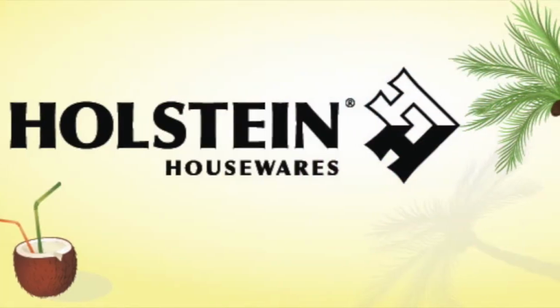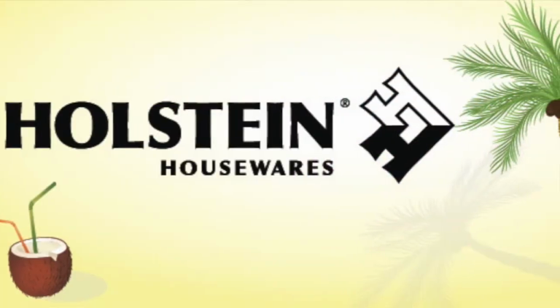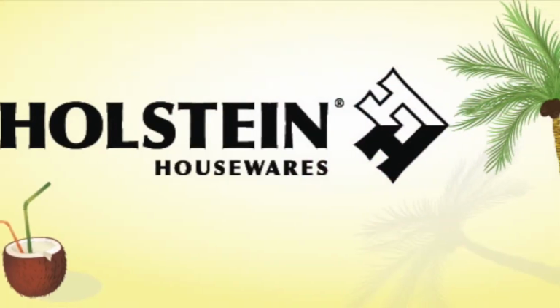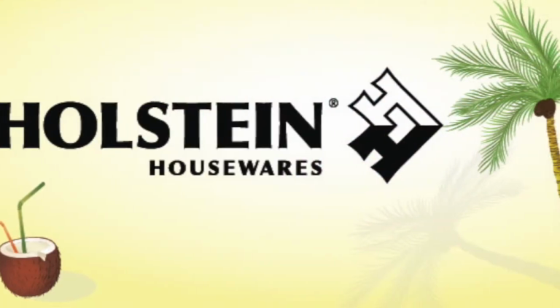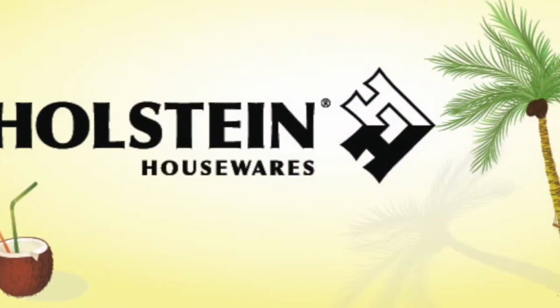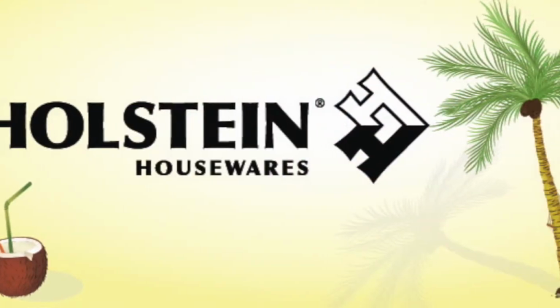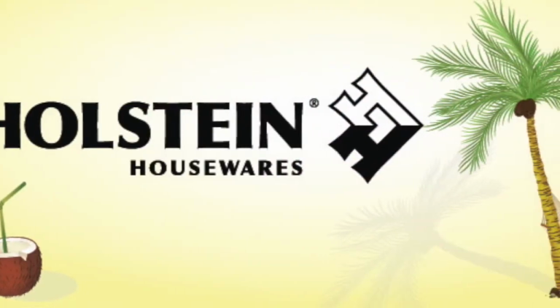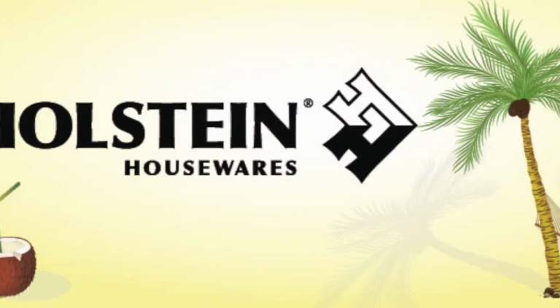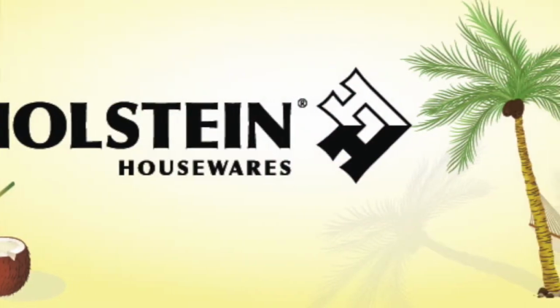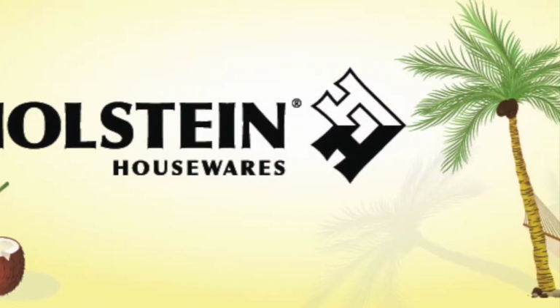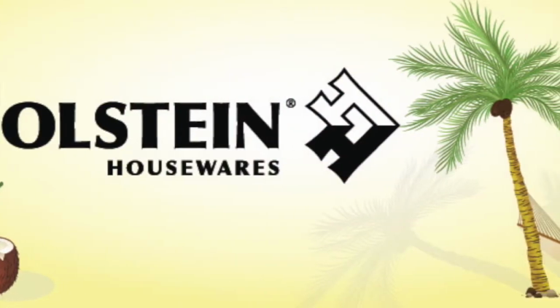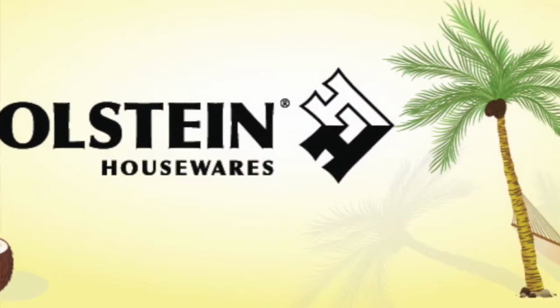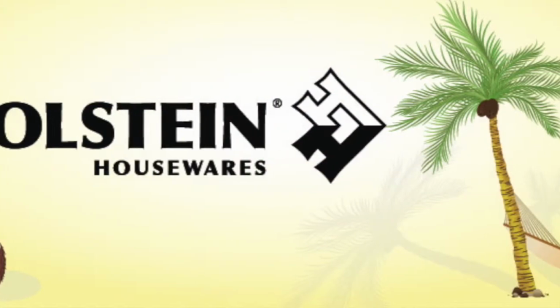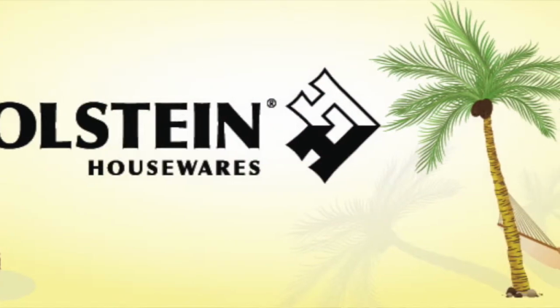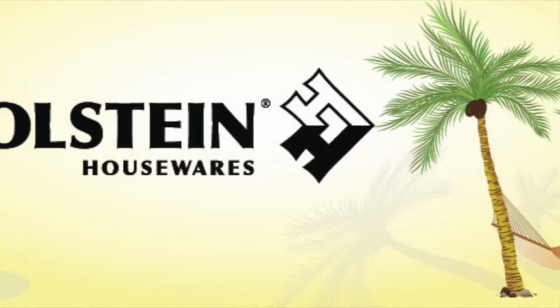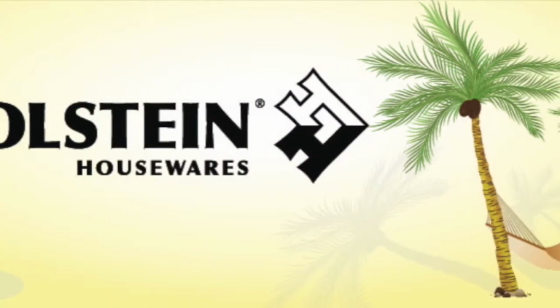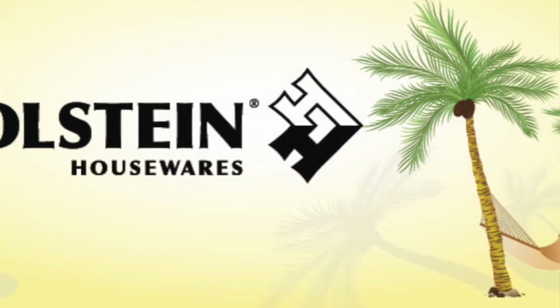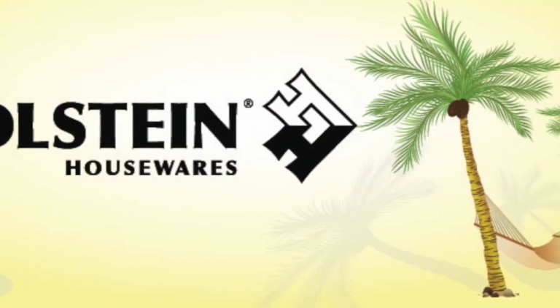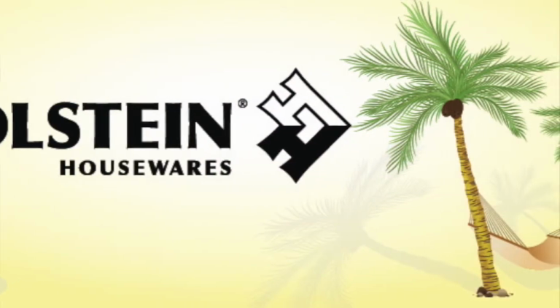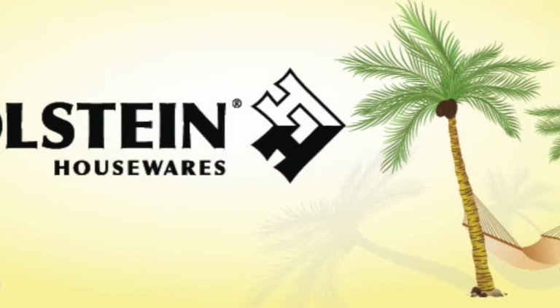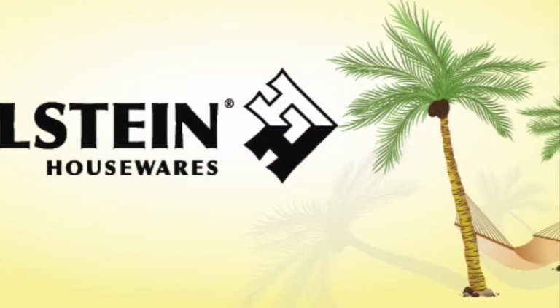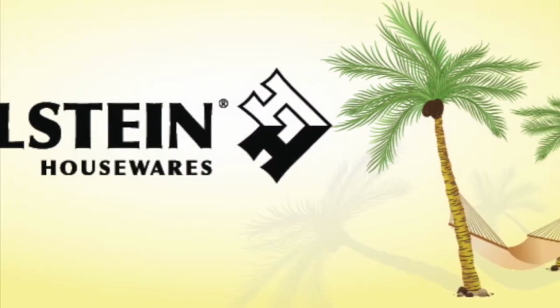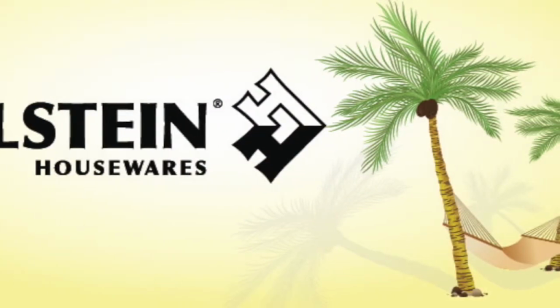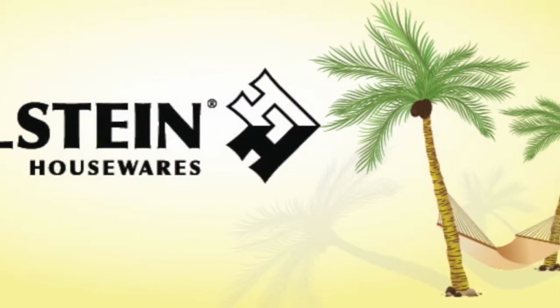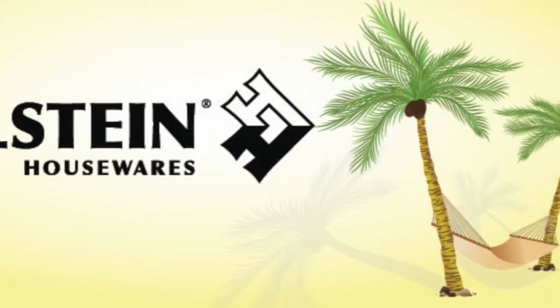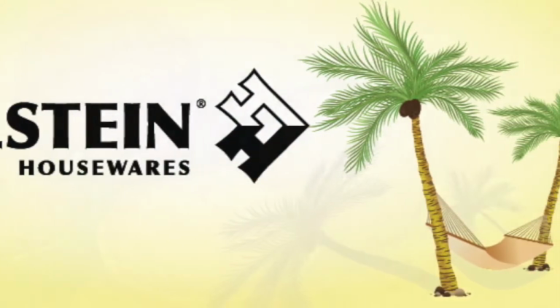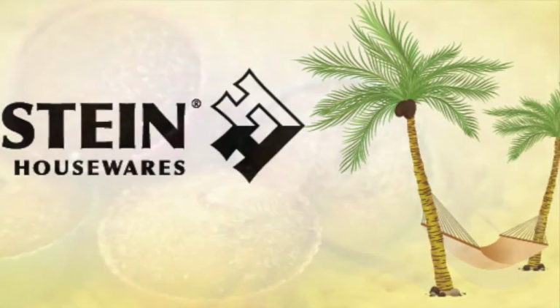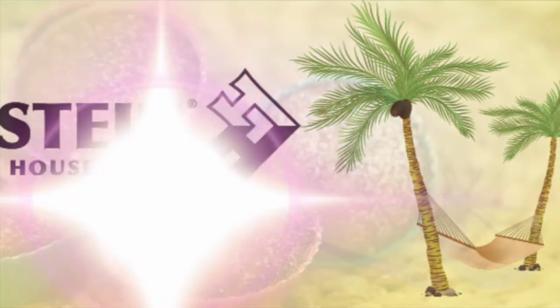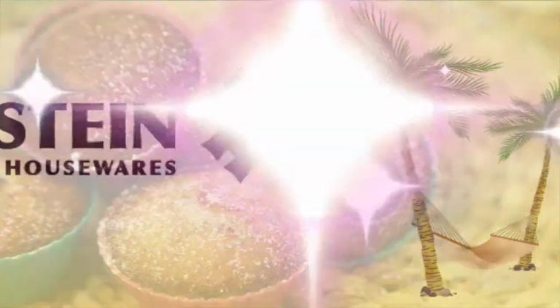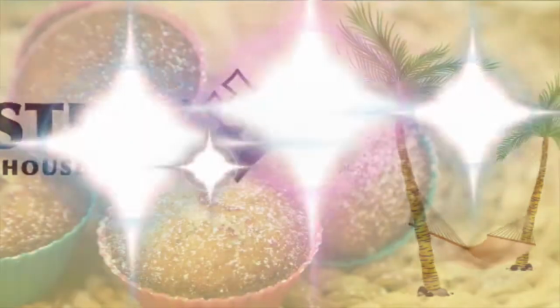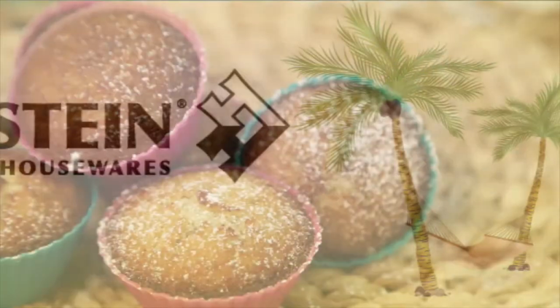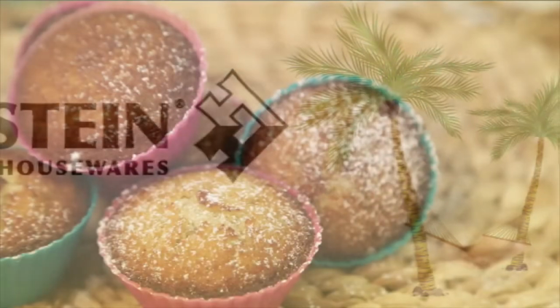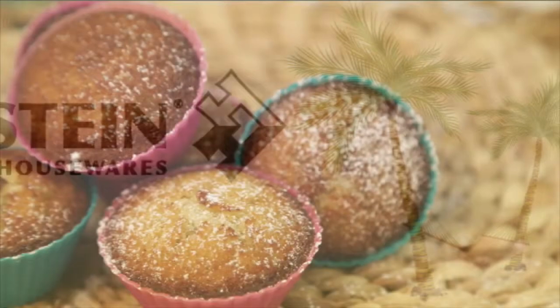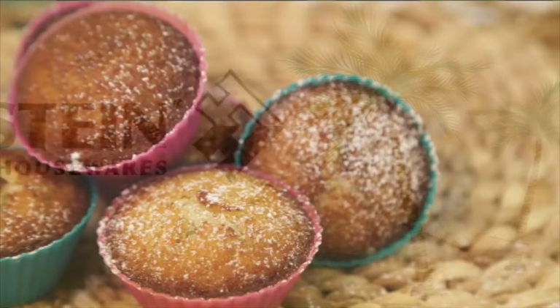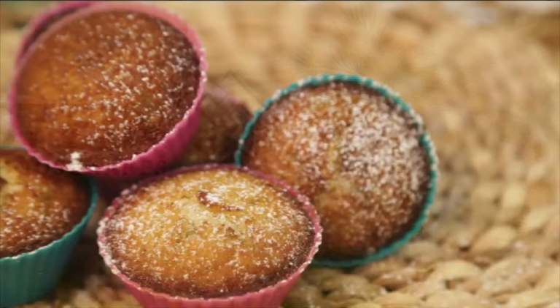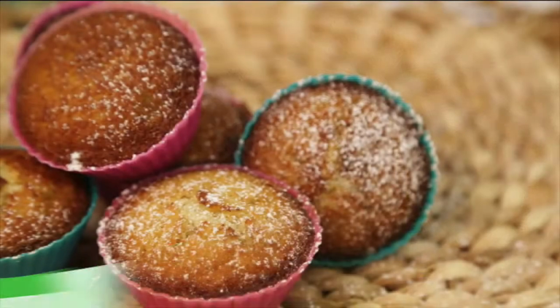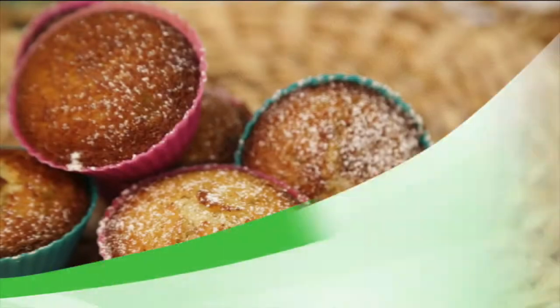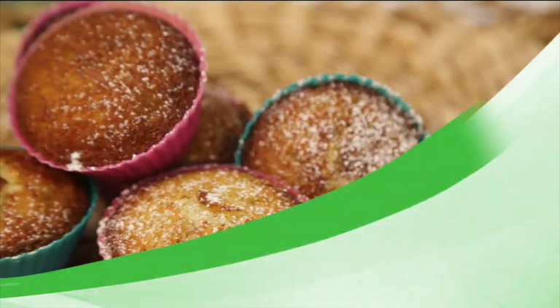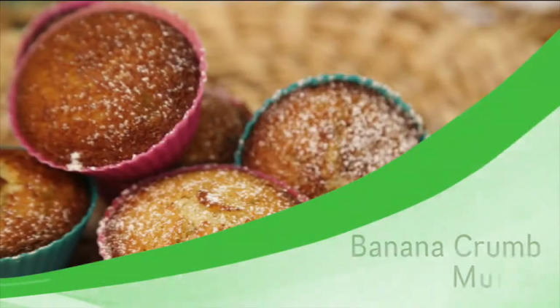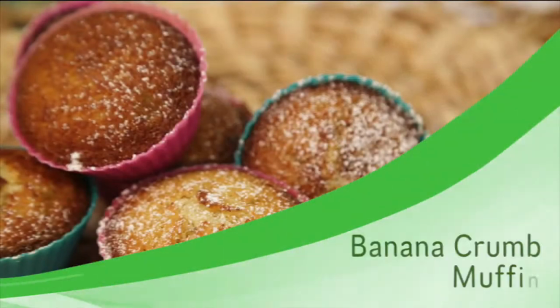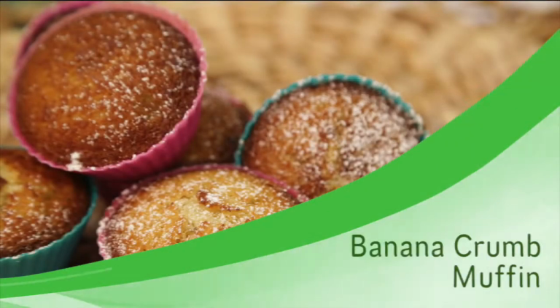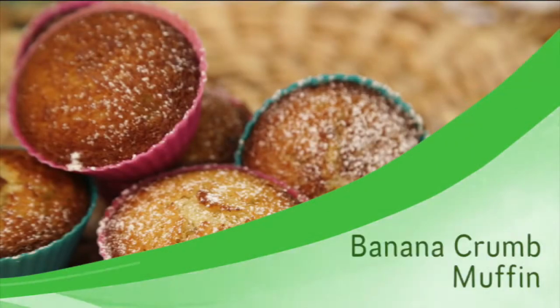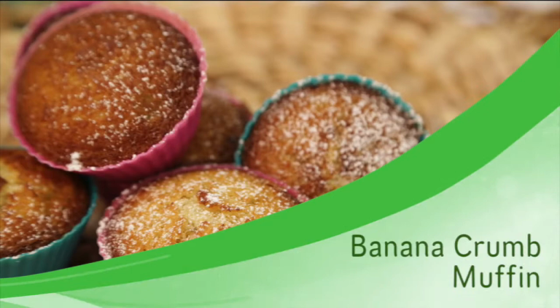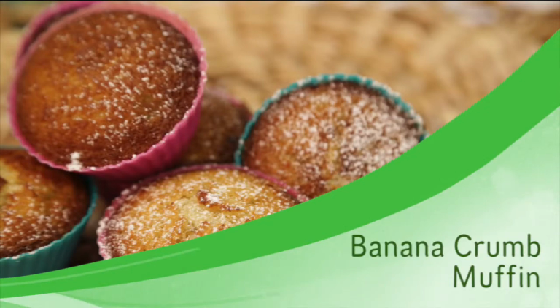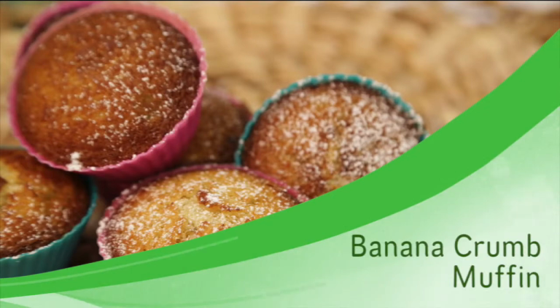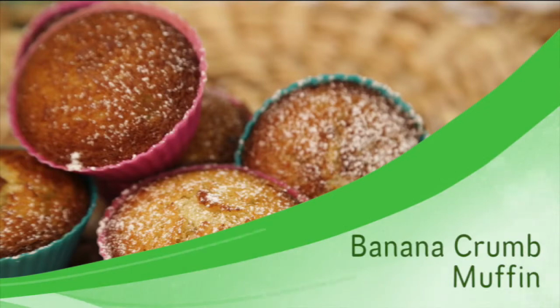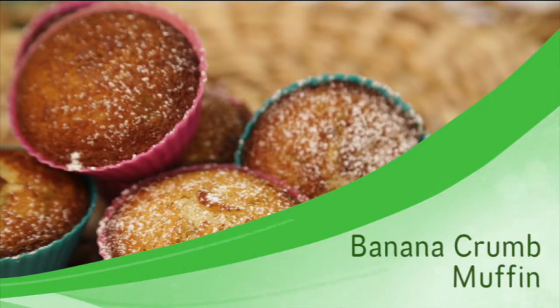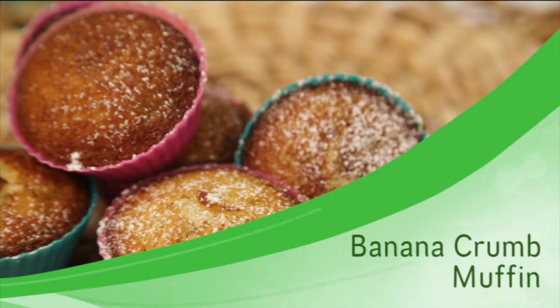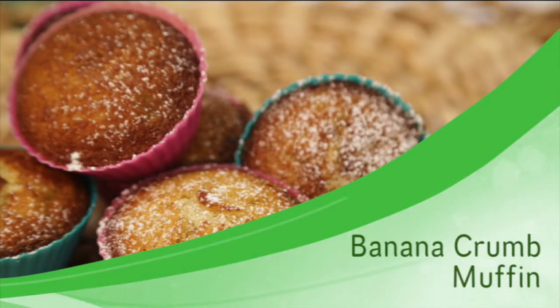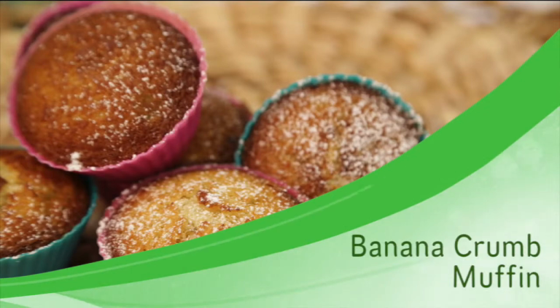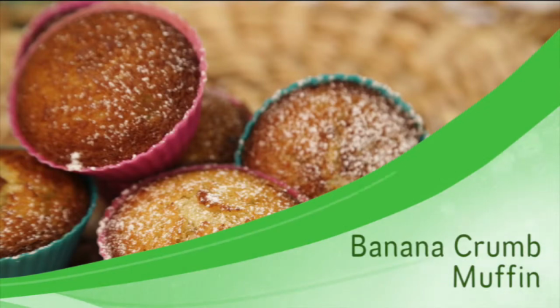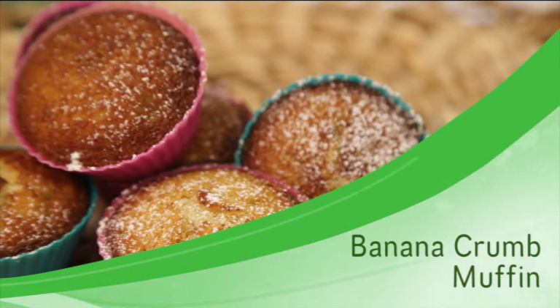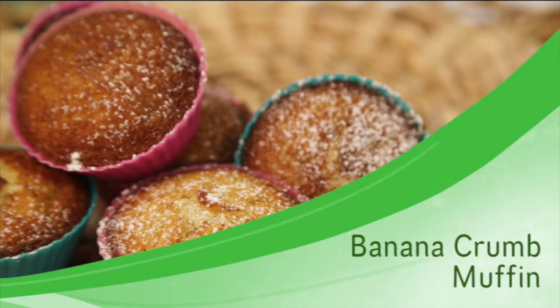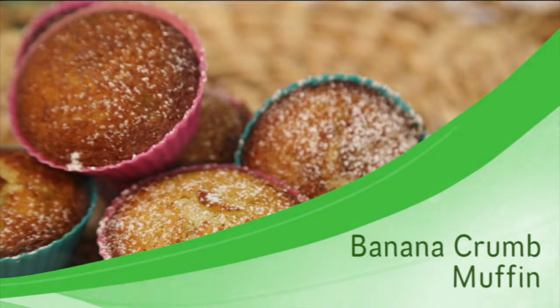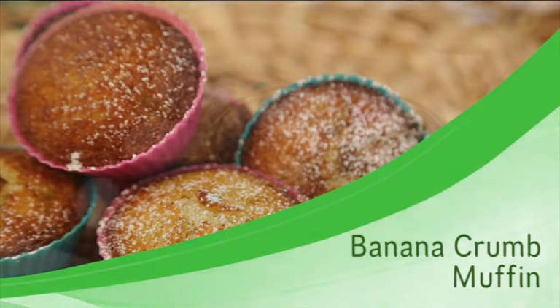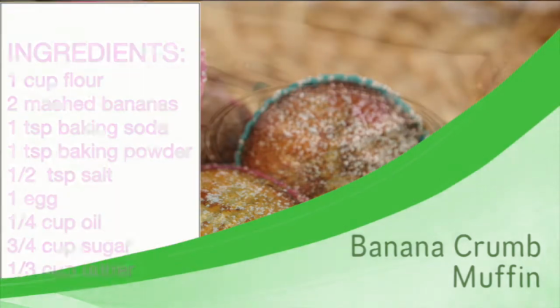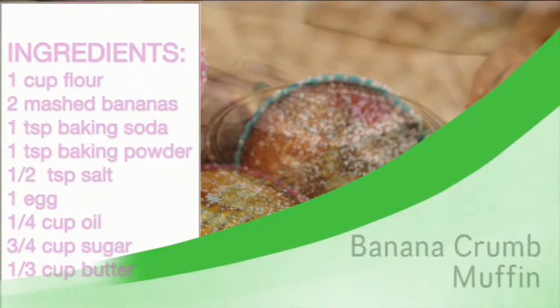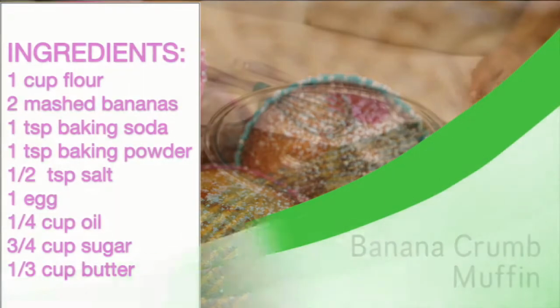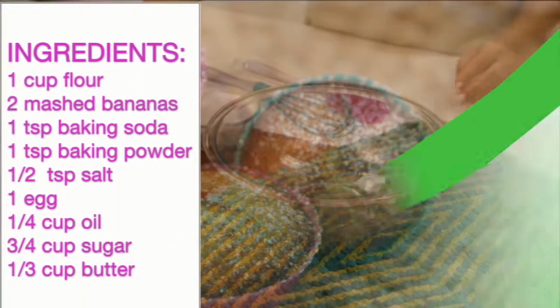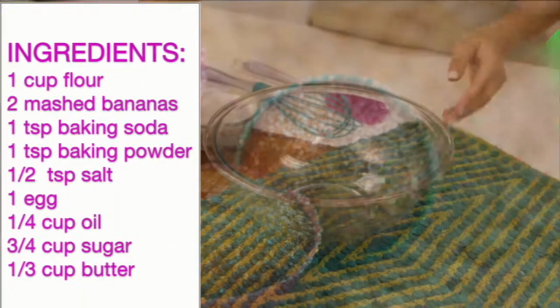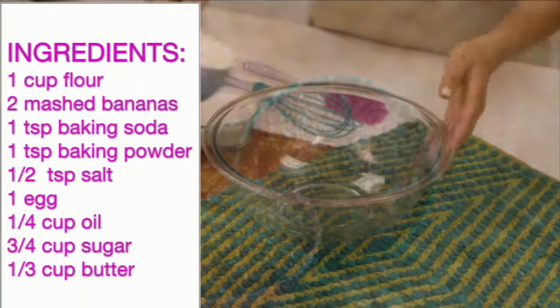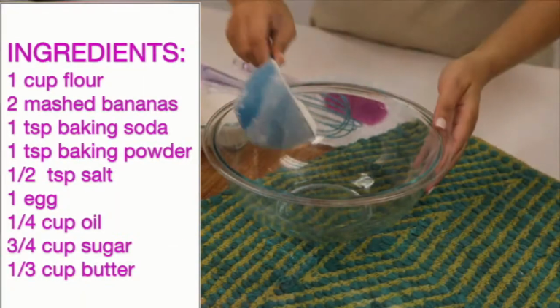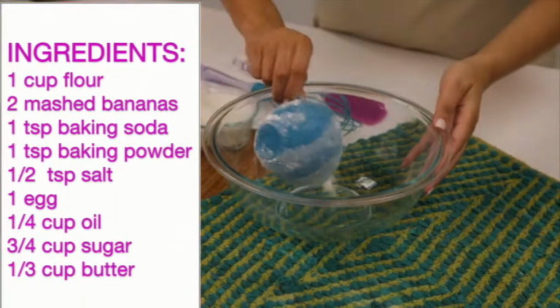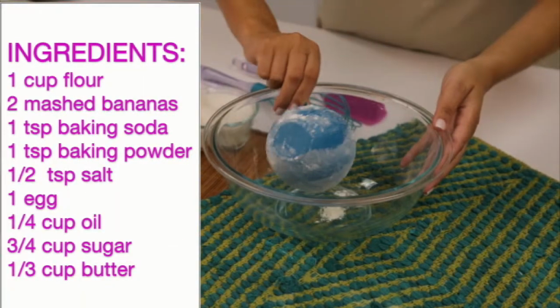Welcome back to Holstein's Kitchen. In this episode, we're going to show you how to make some delicious banana crumb muffins.